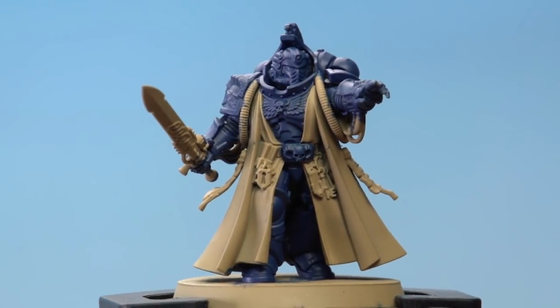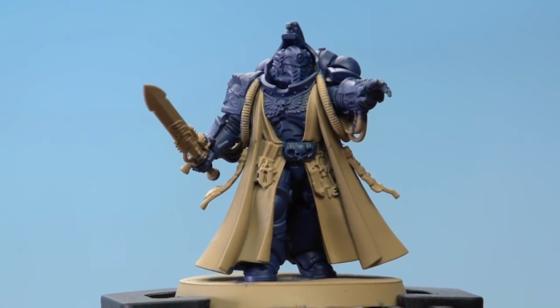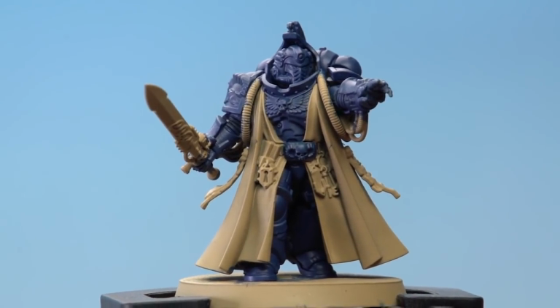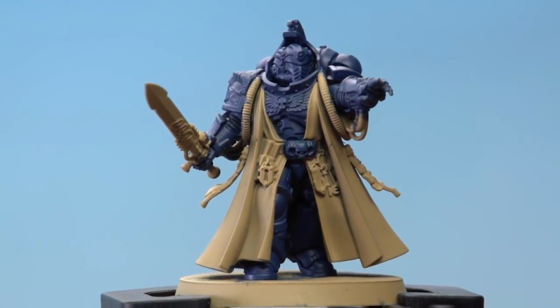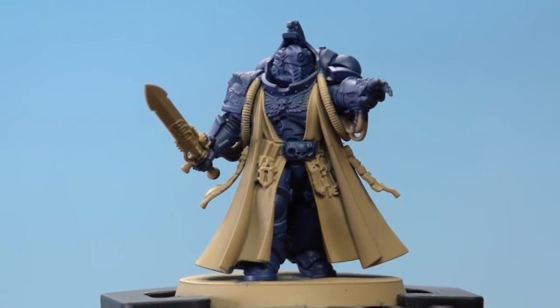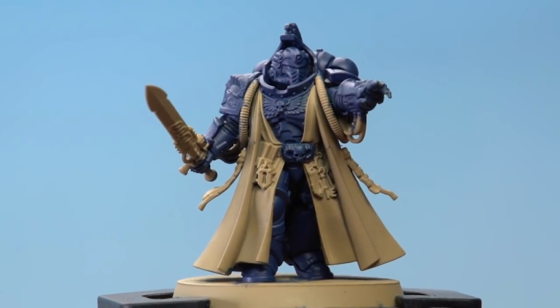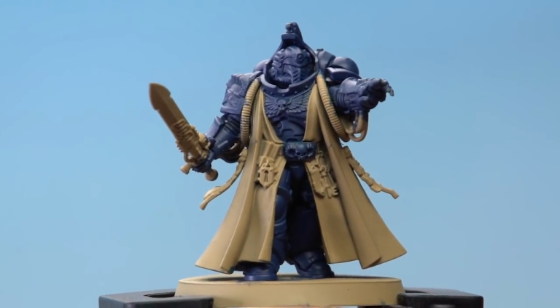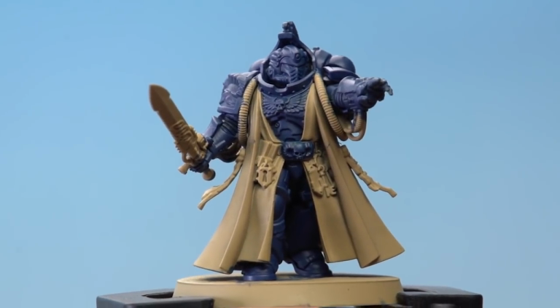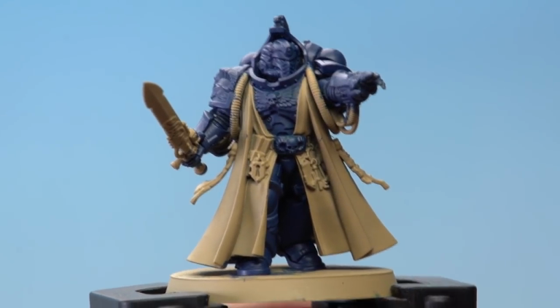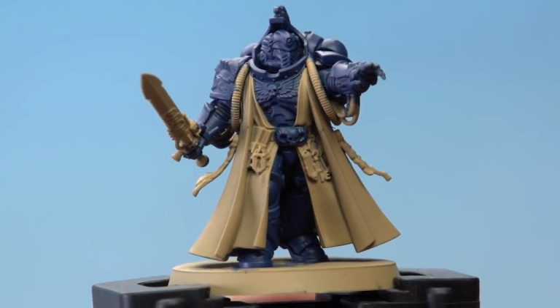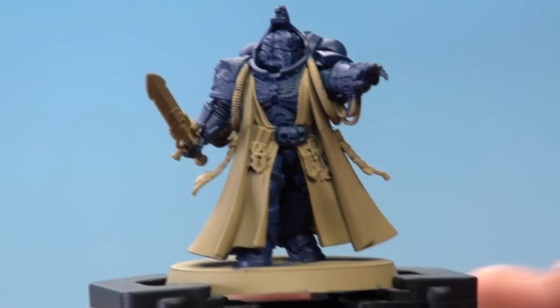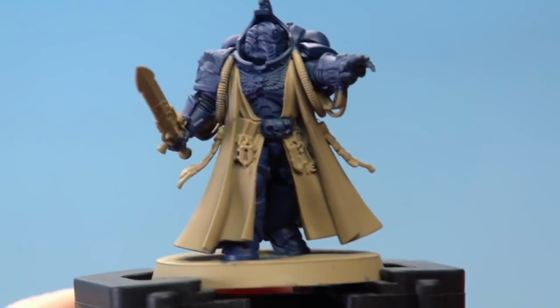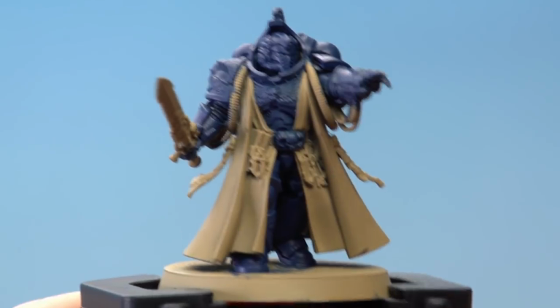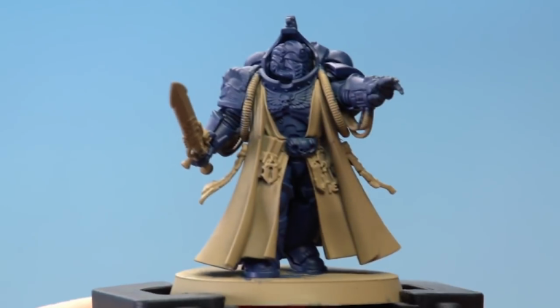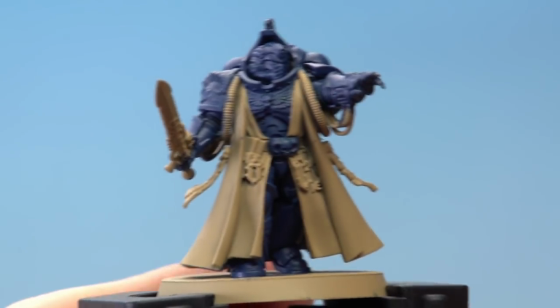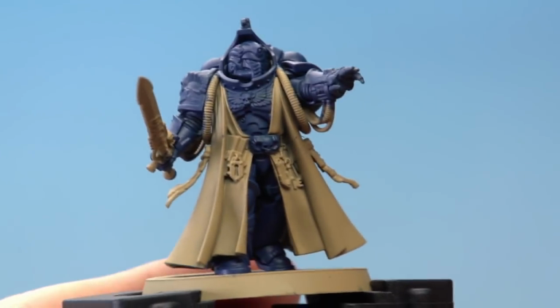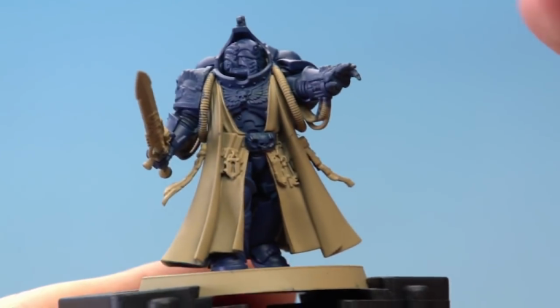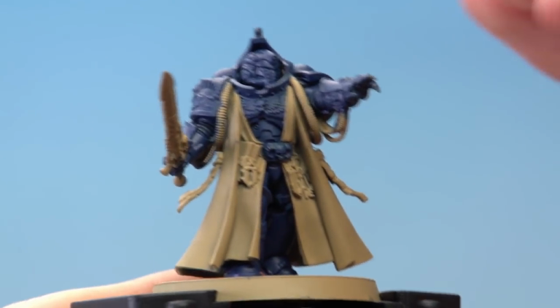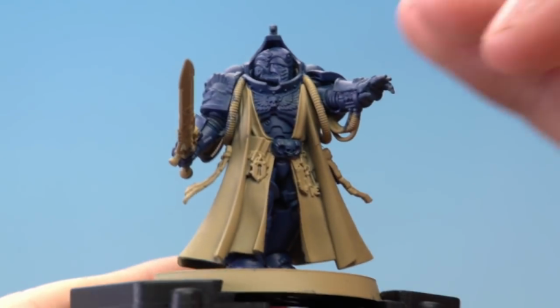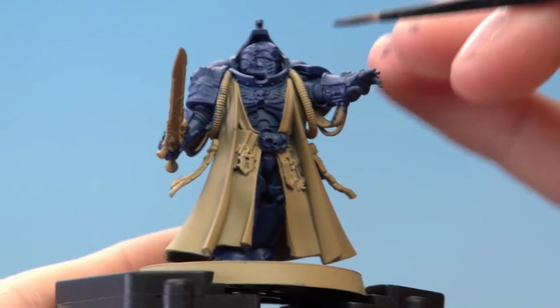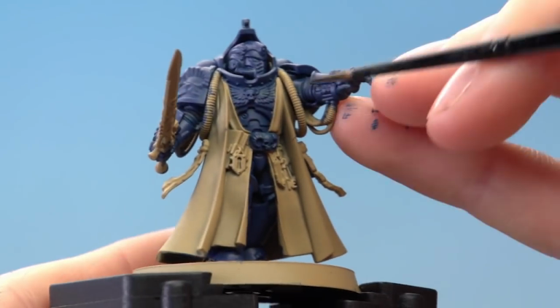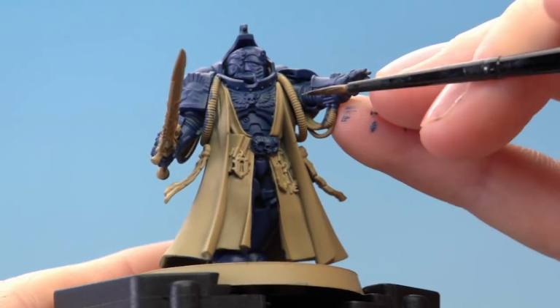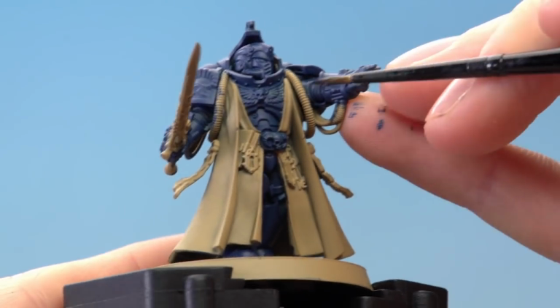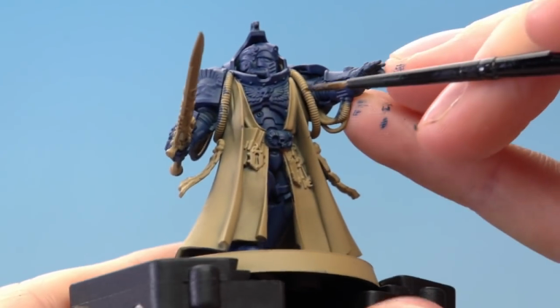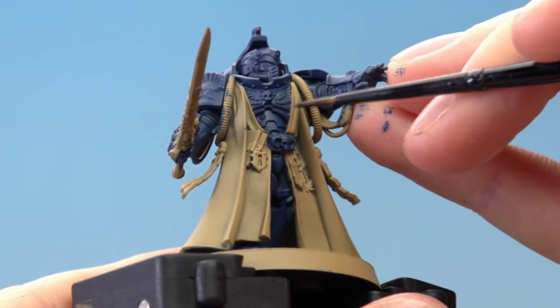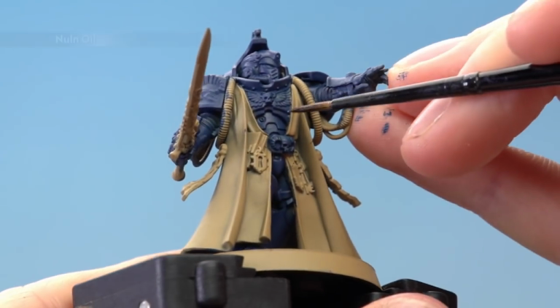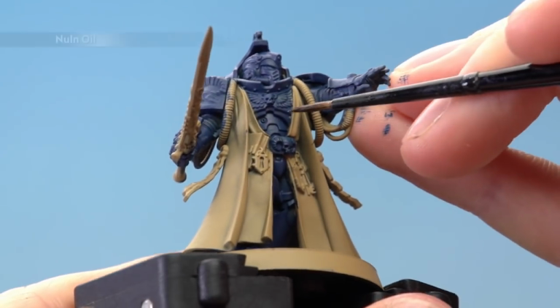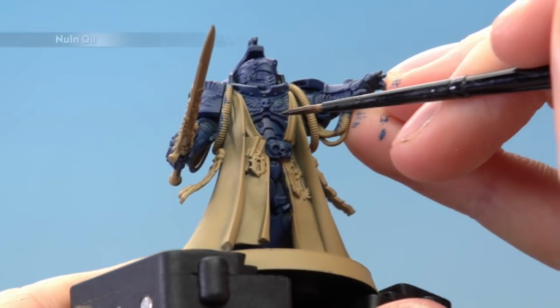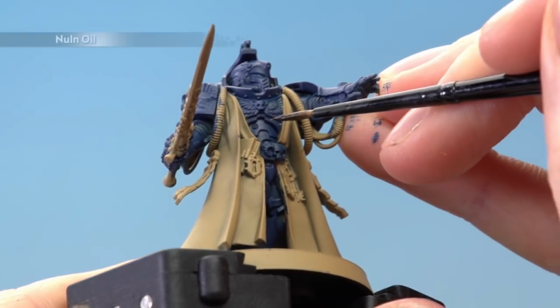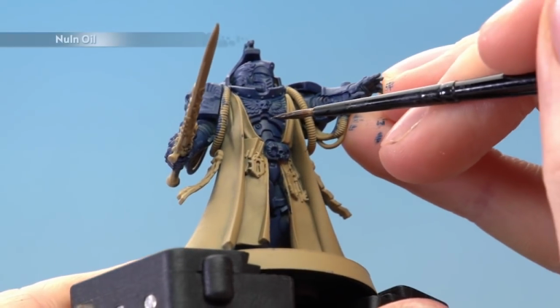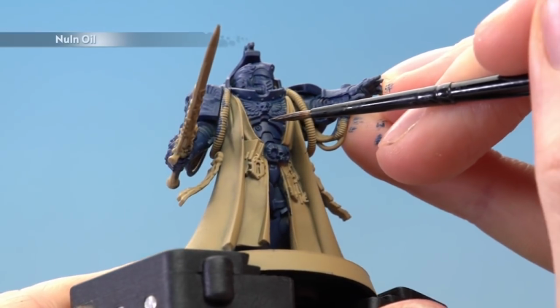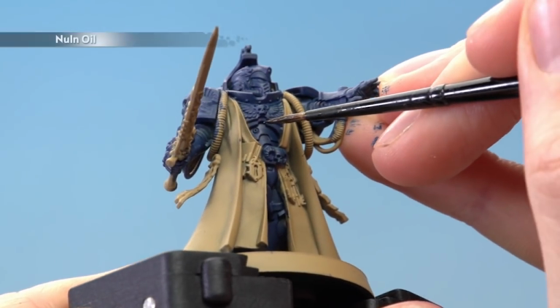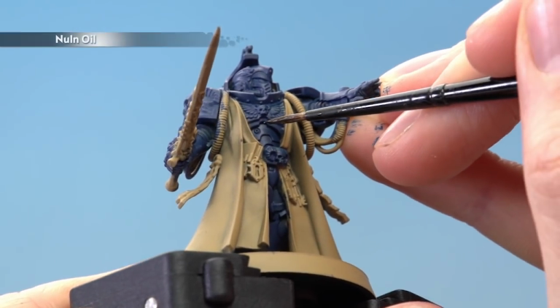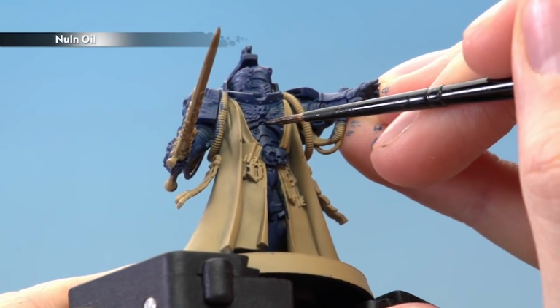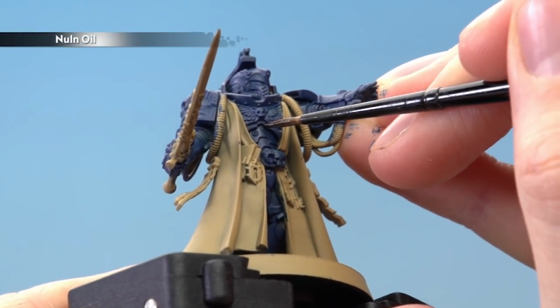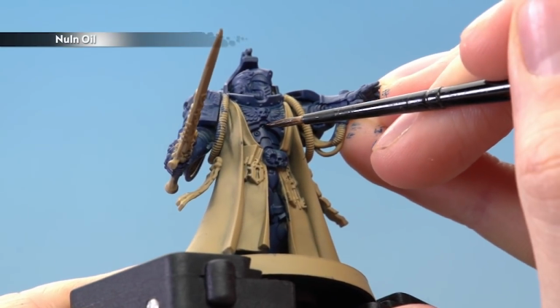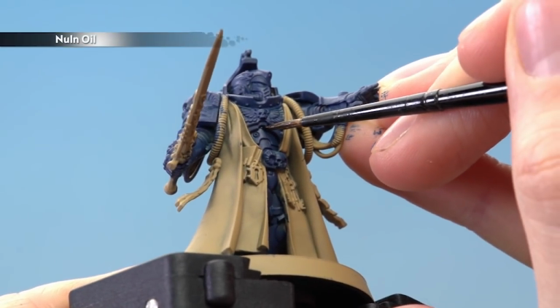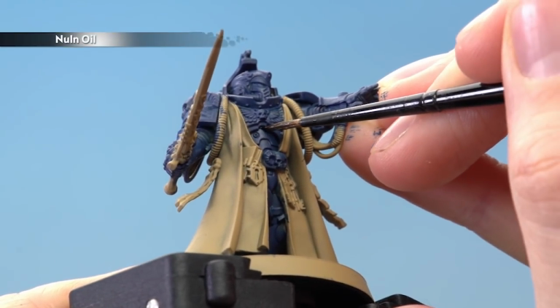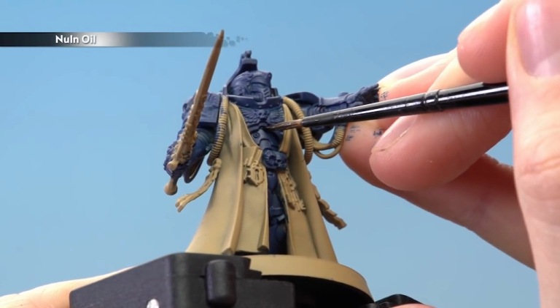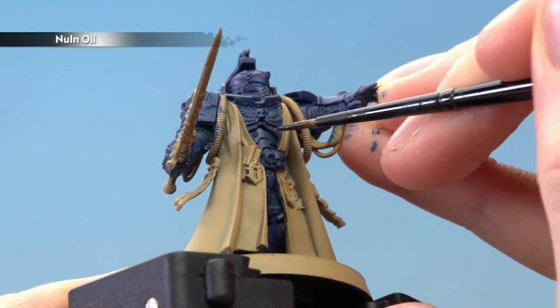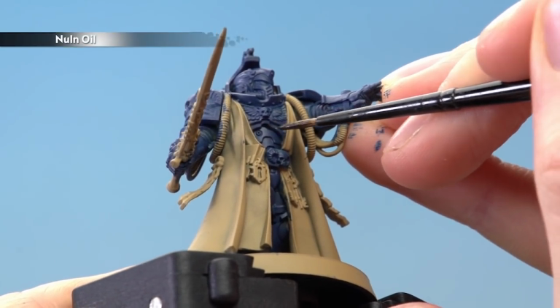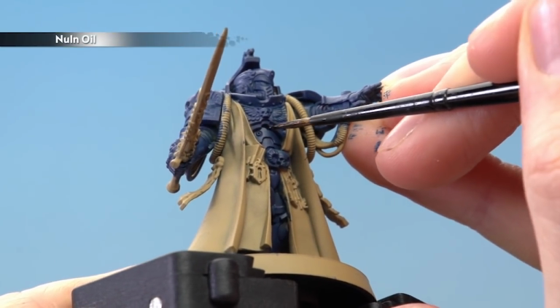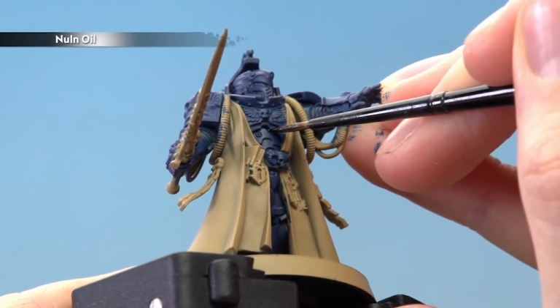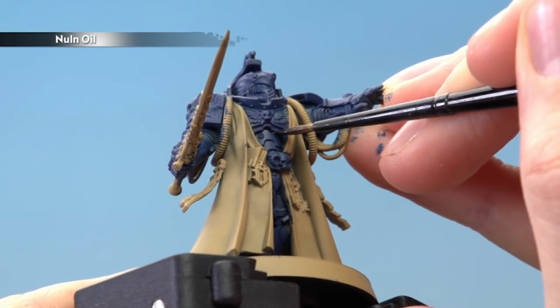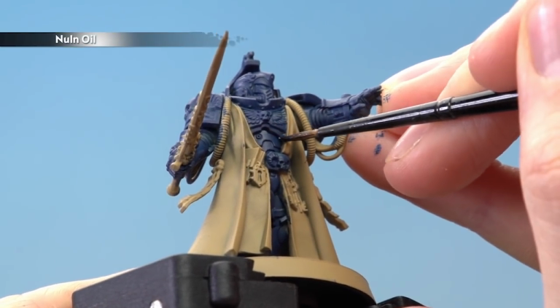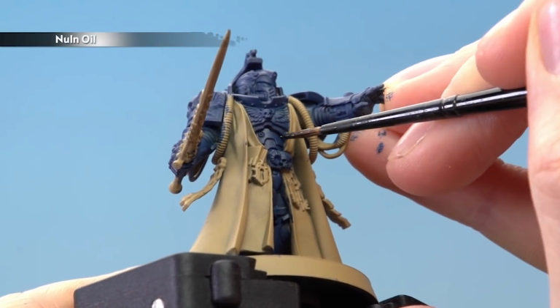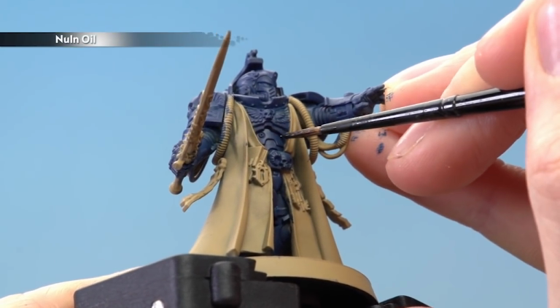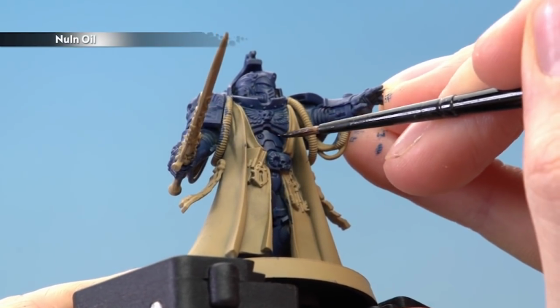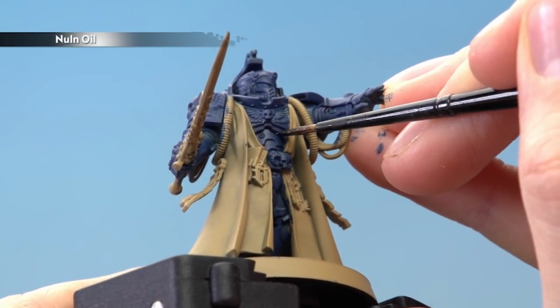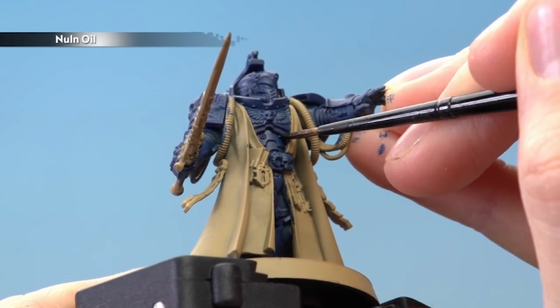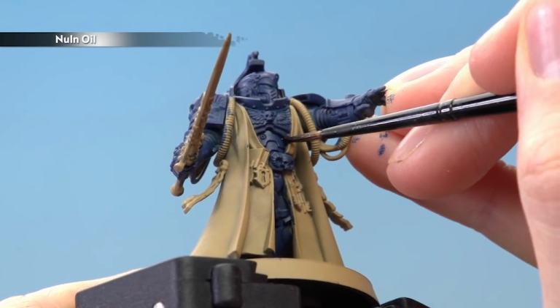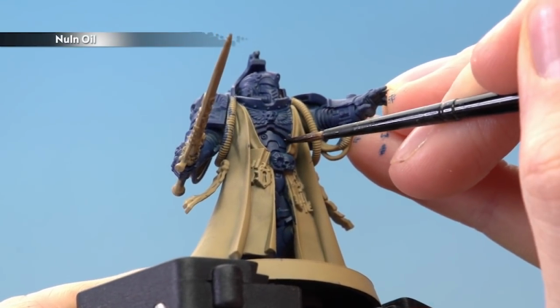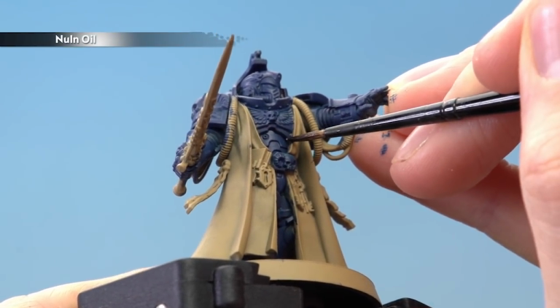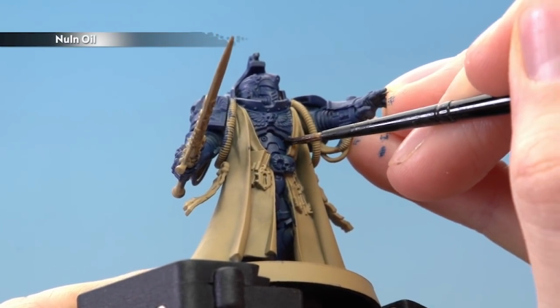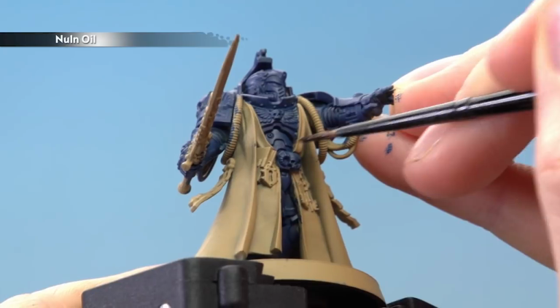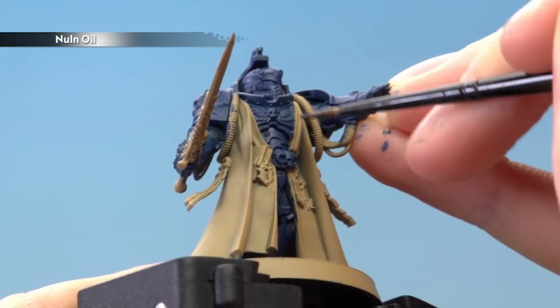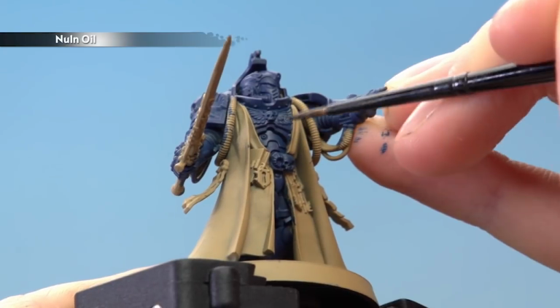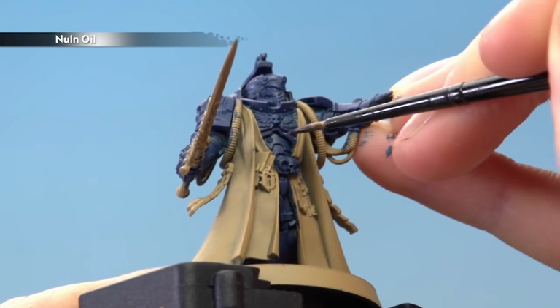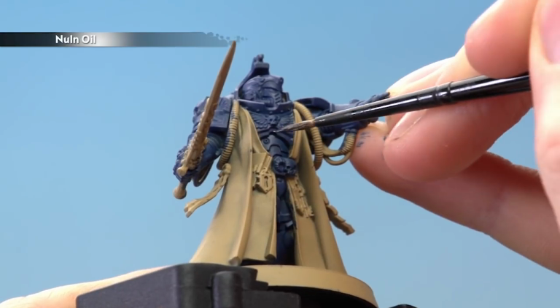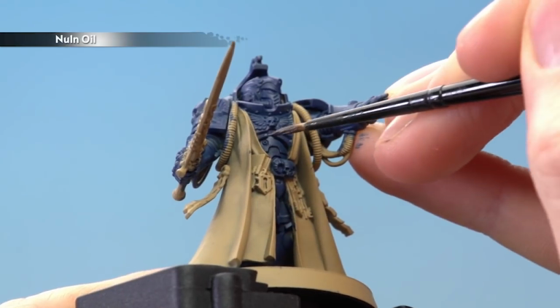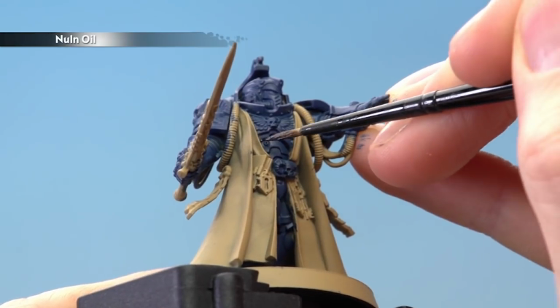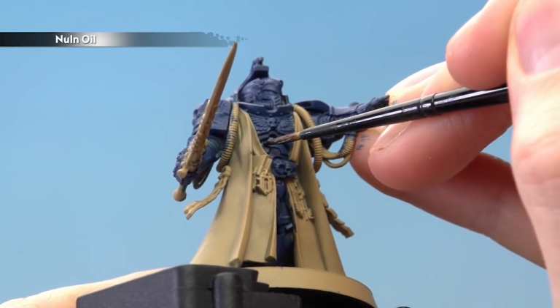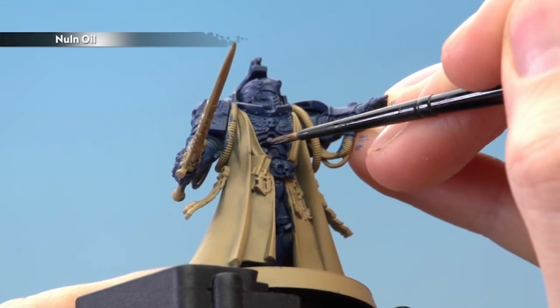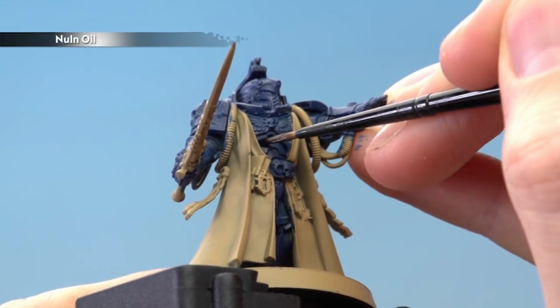Once you've finished with the base coat, you're then ready to apply a recessed shade of Nuln Oil using a small layer brush, painted into all the recessed details on the armour.